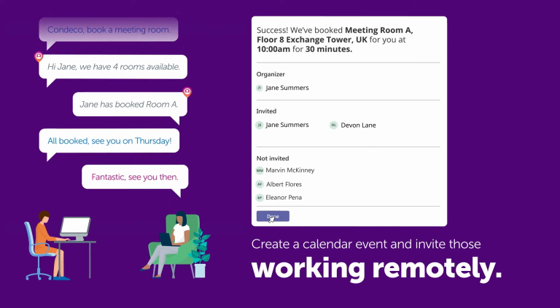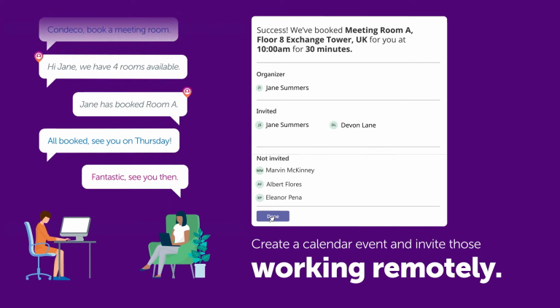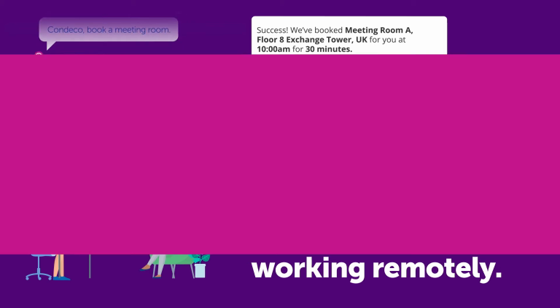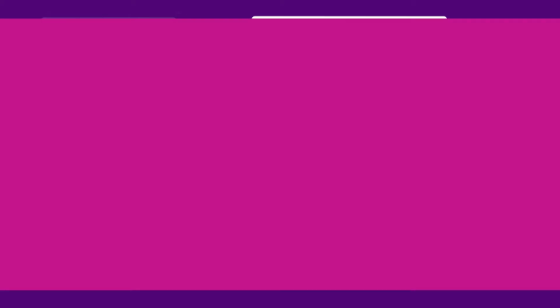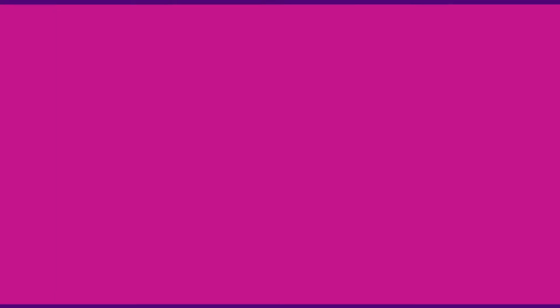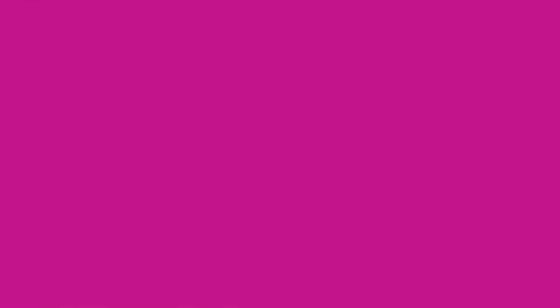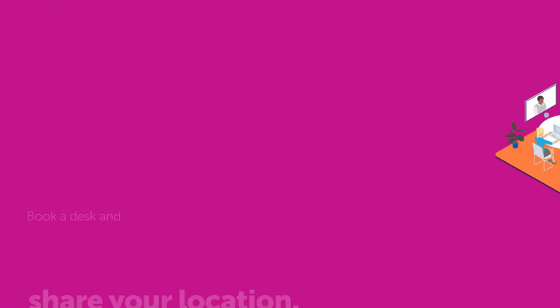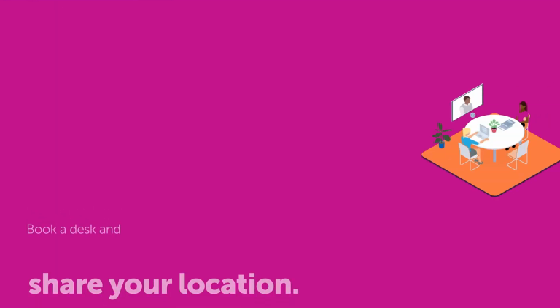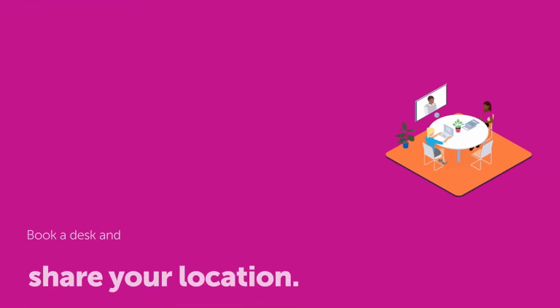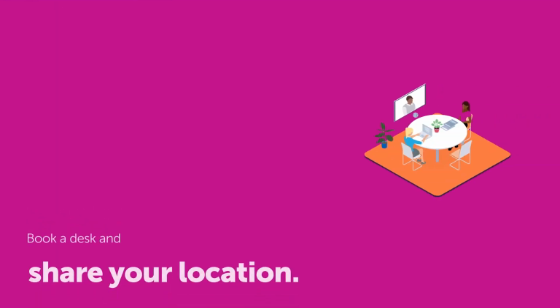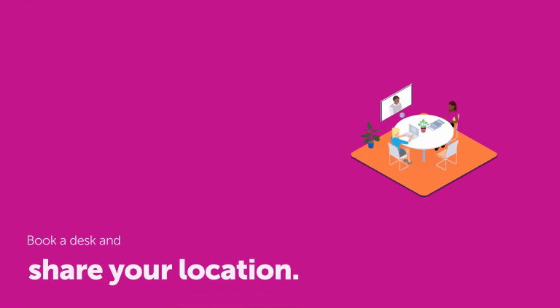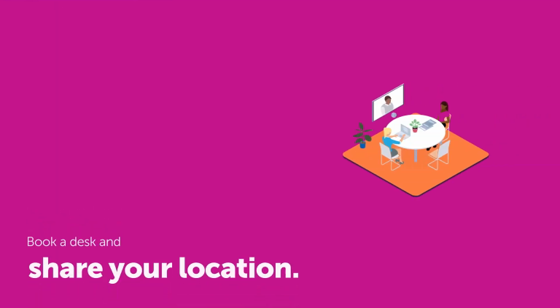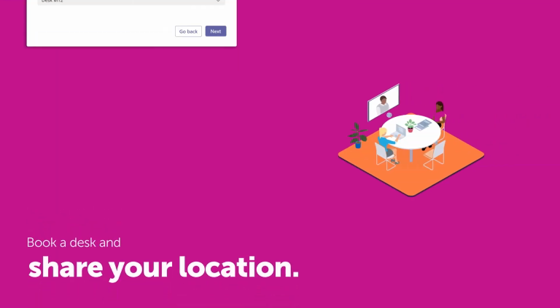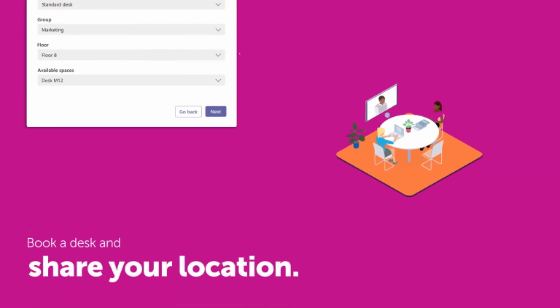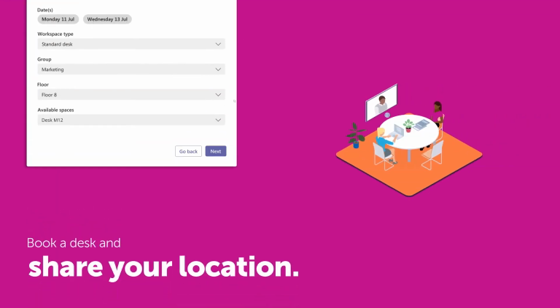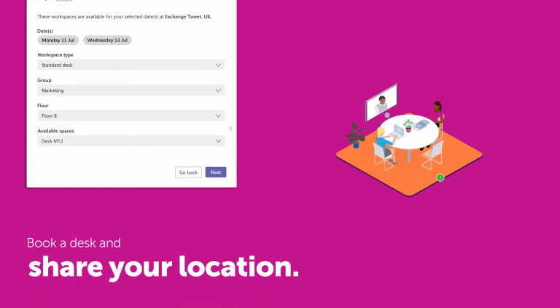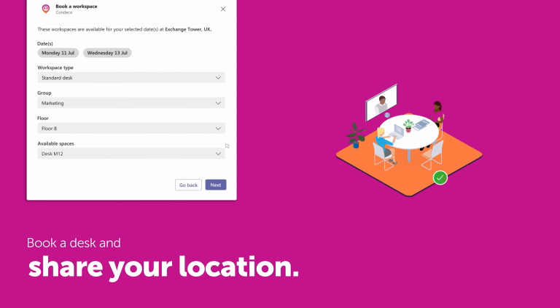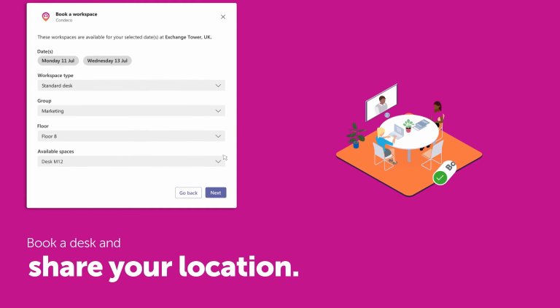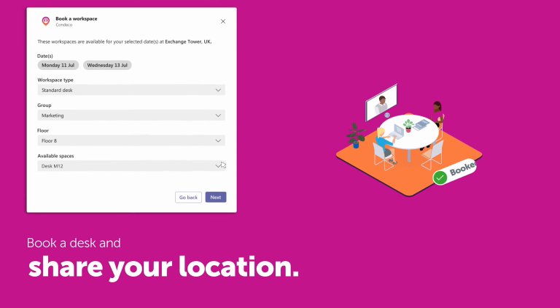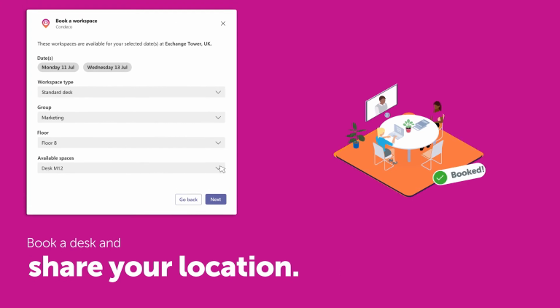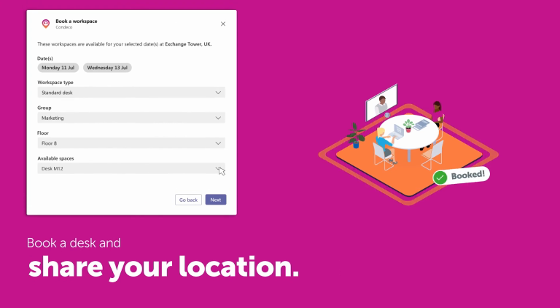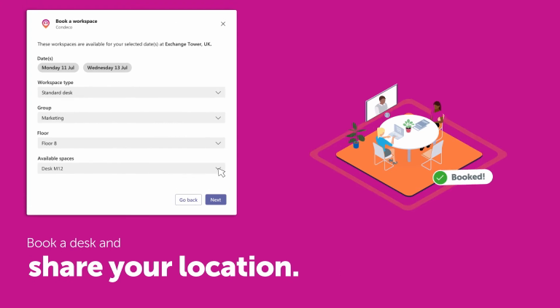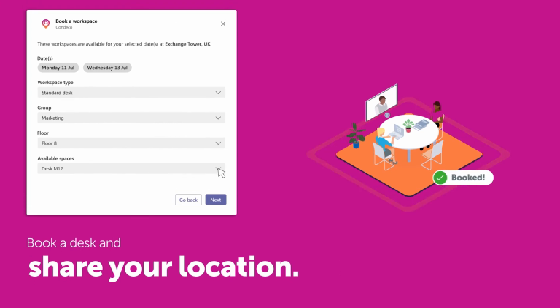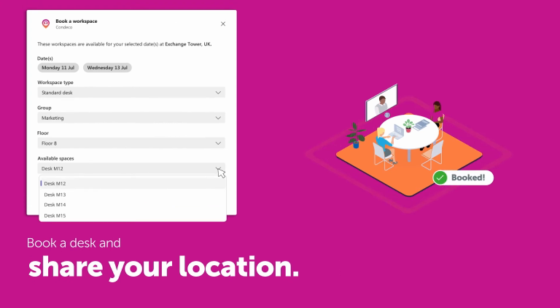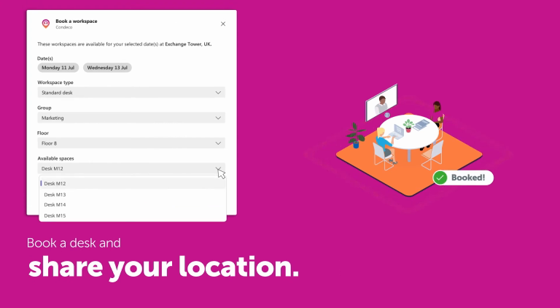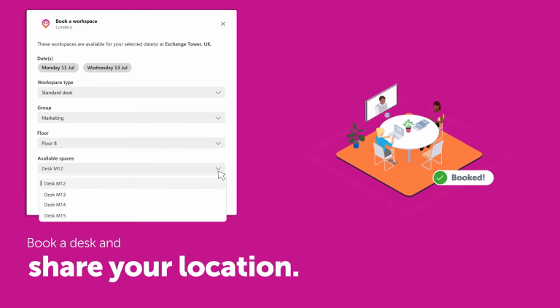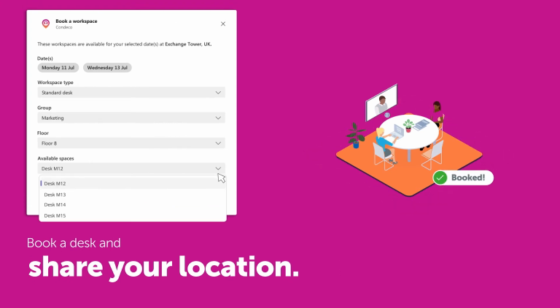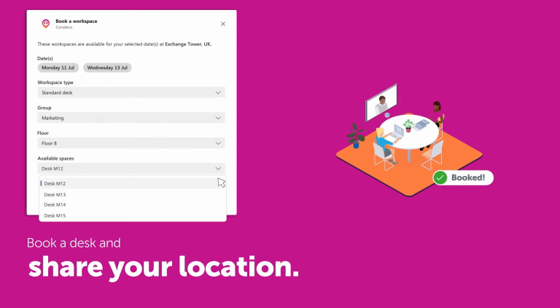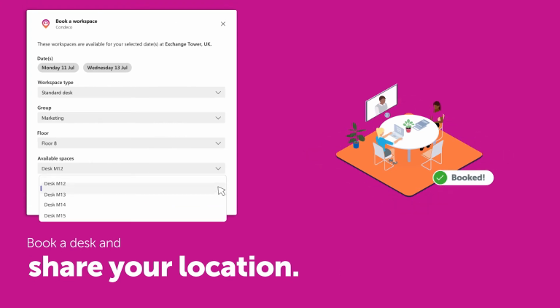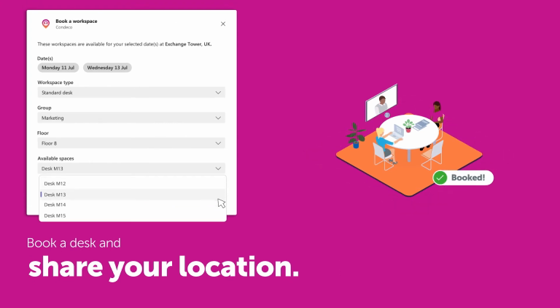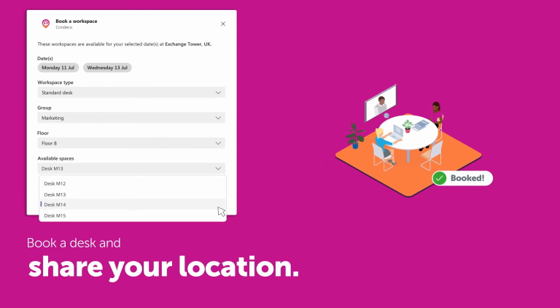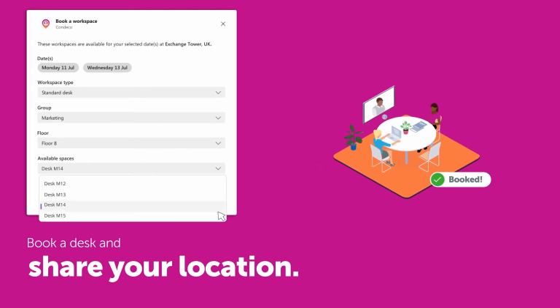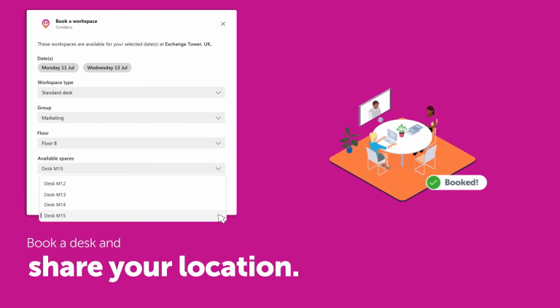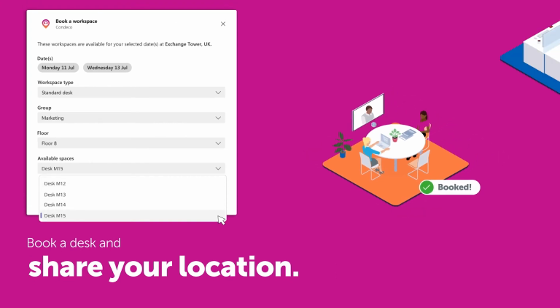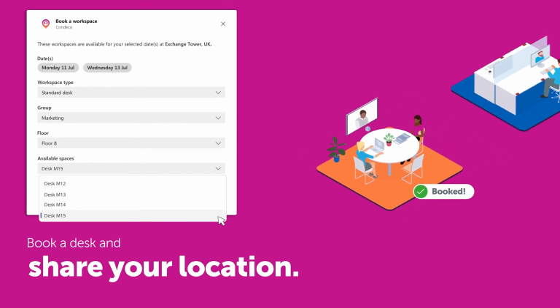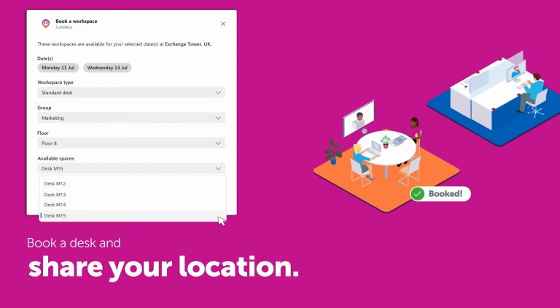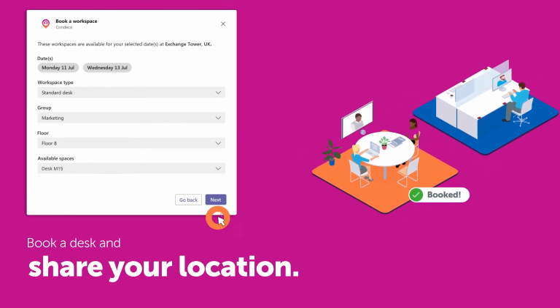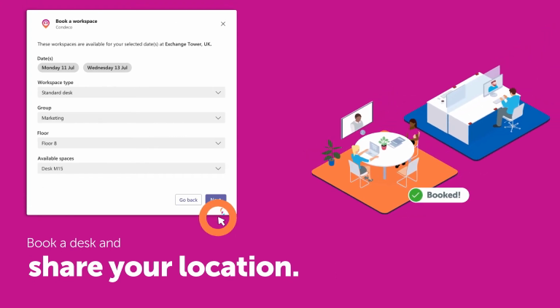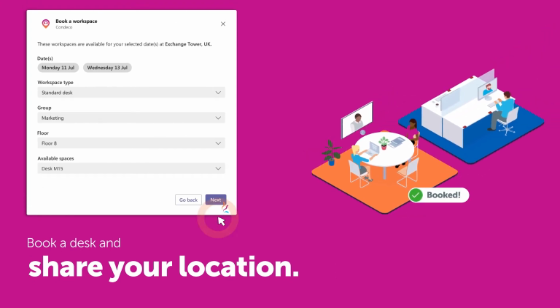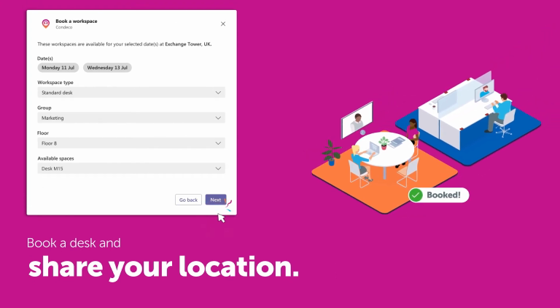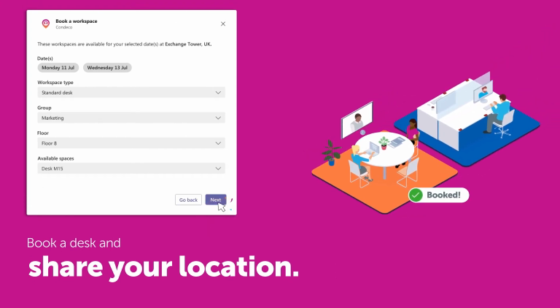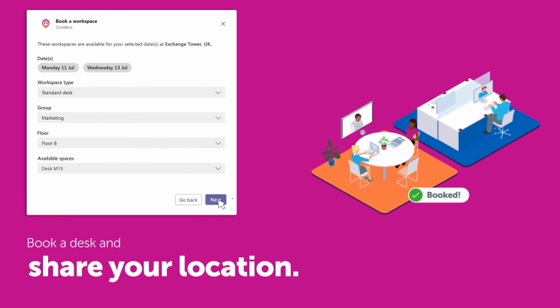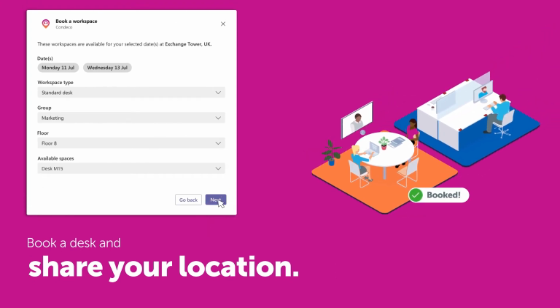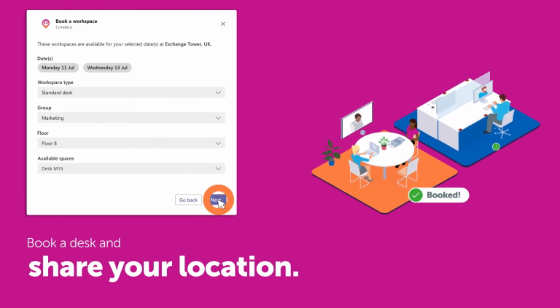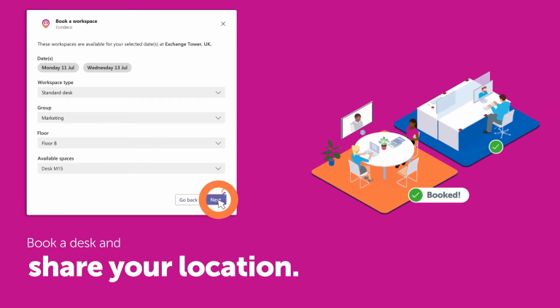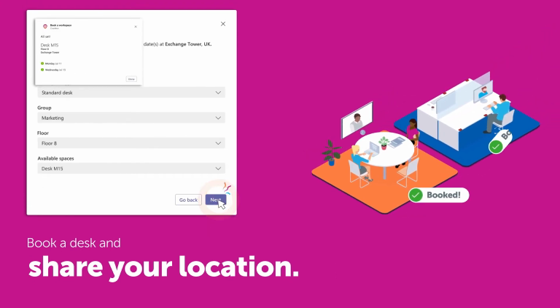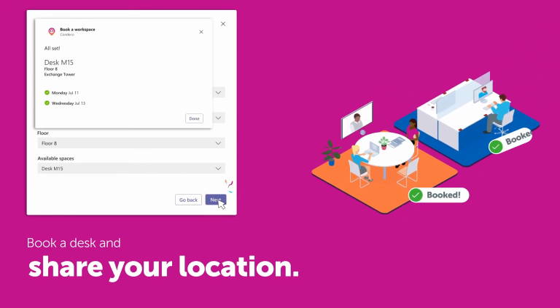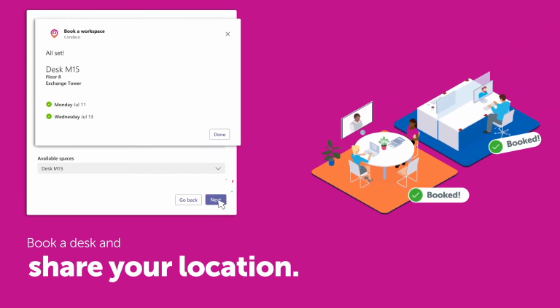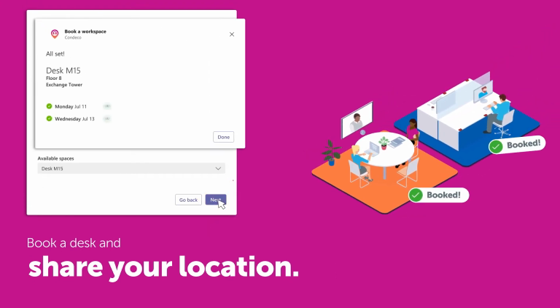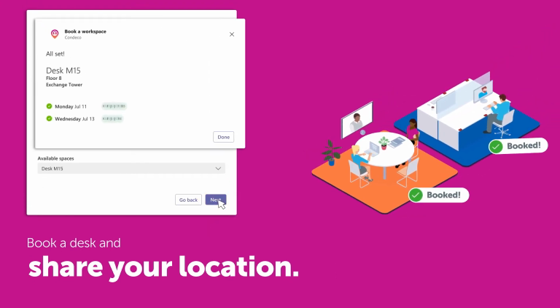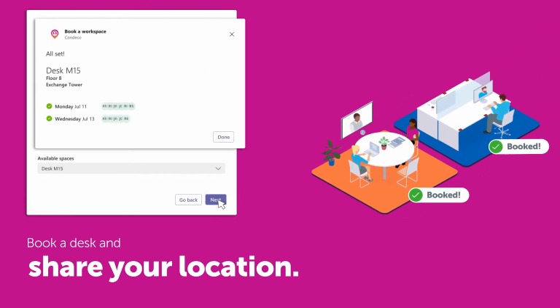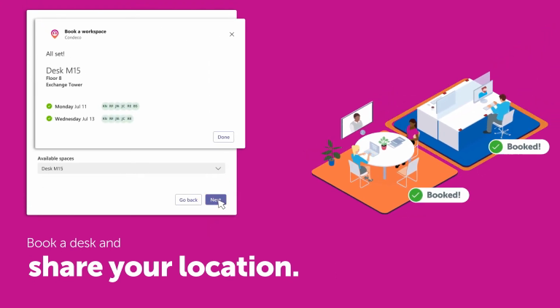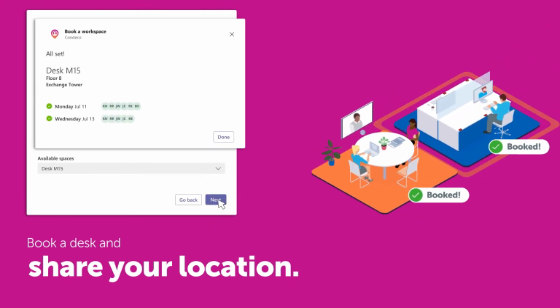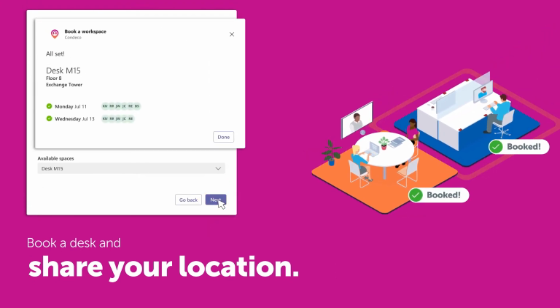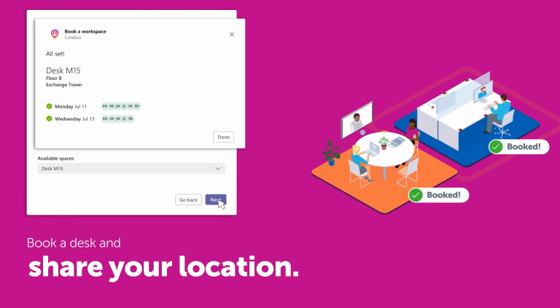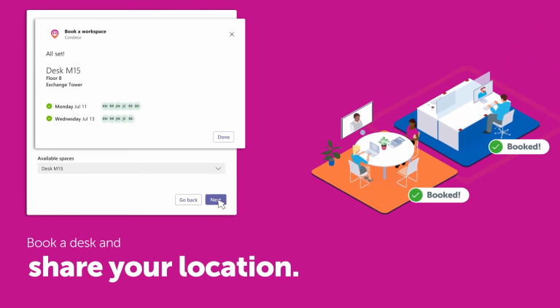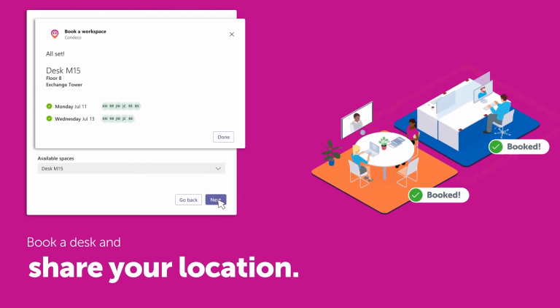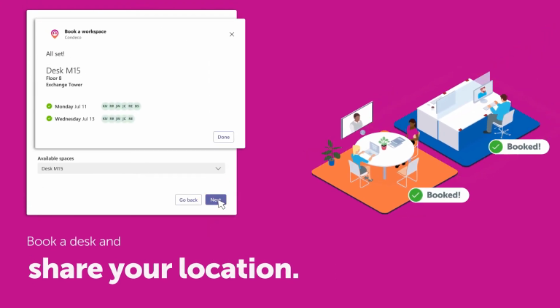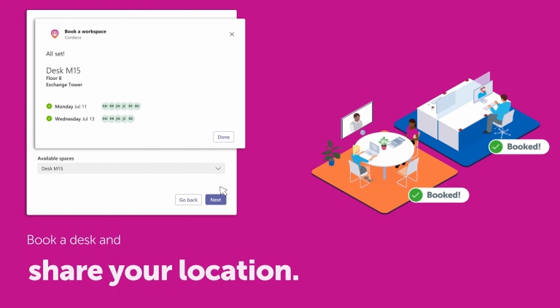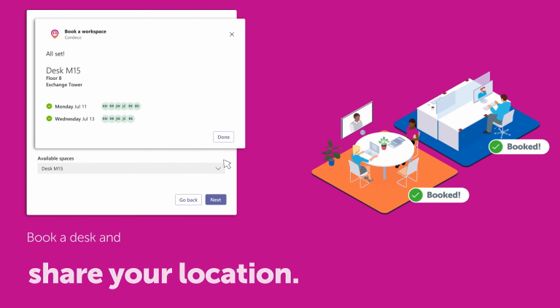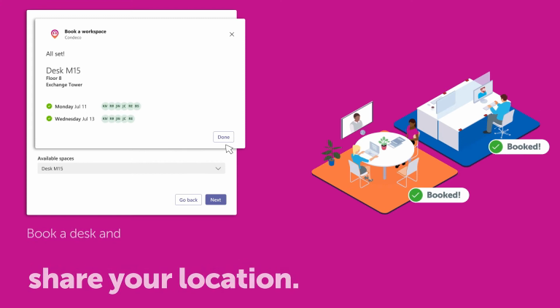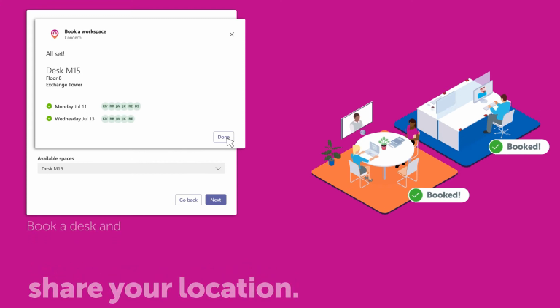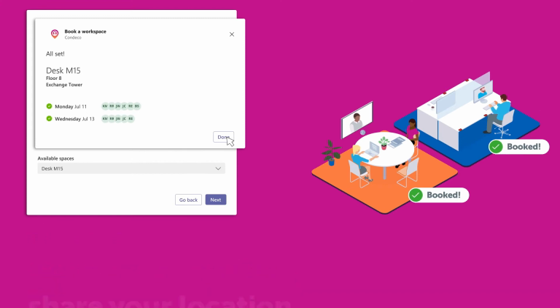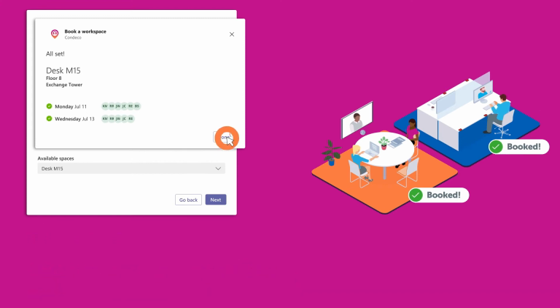Then book your own workspace and share your location, so others can book desks nearby to easily connect throughout the day.